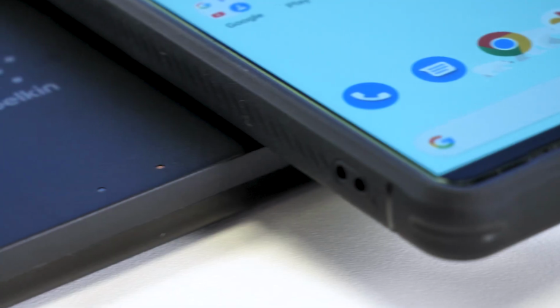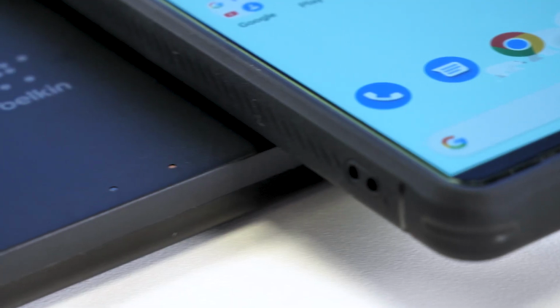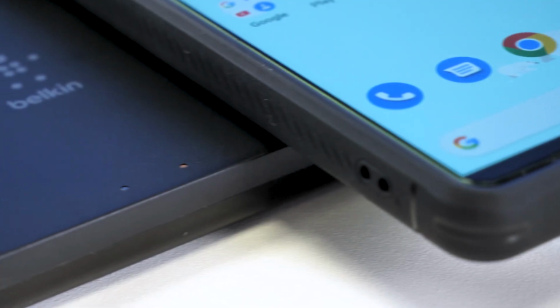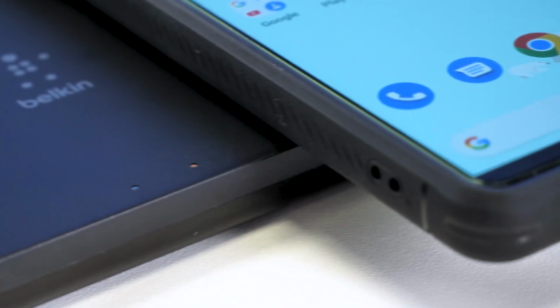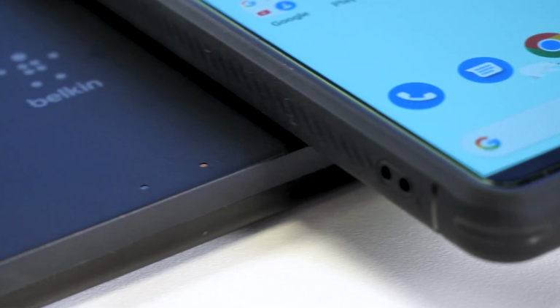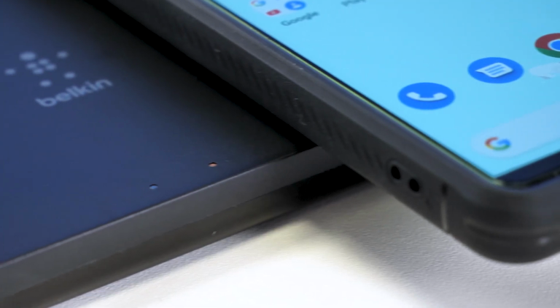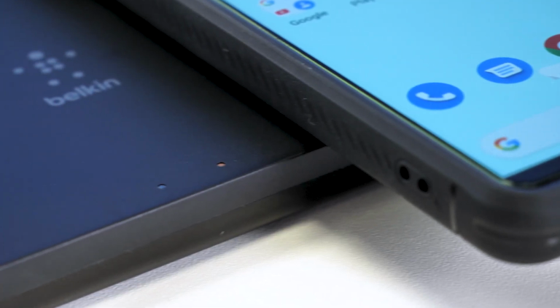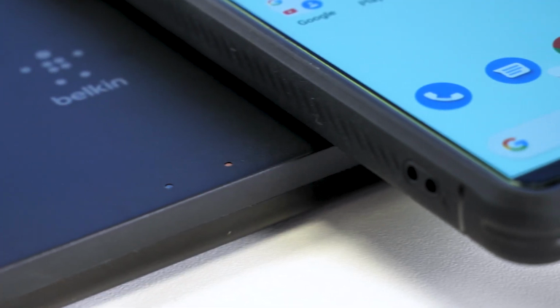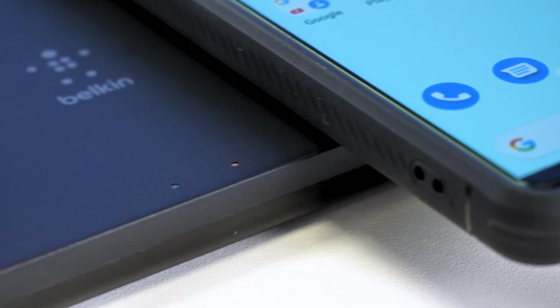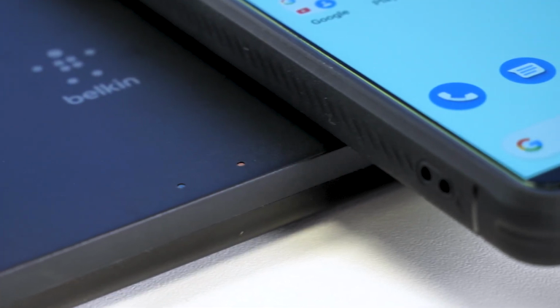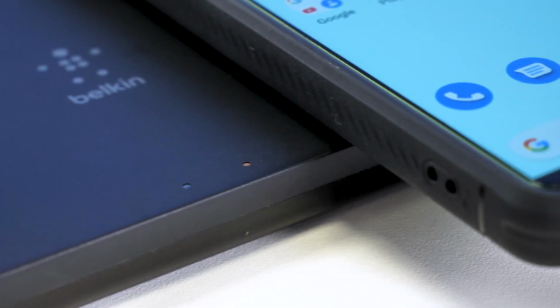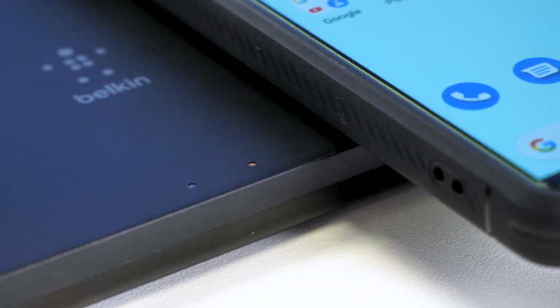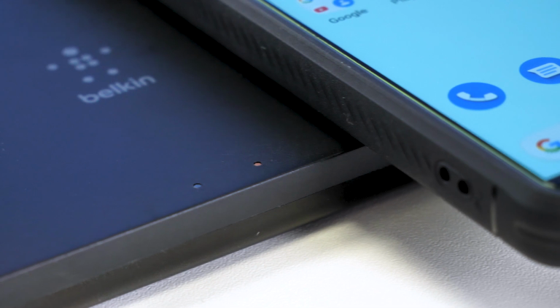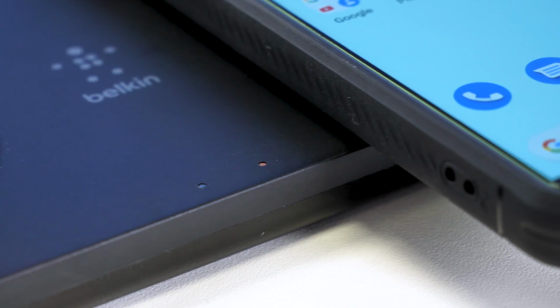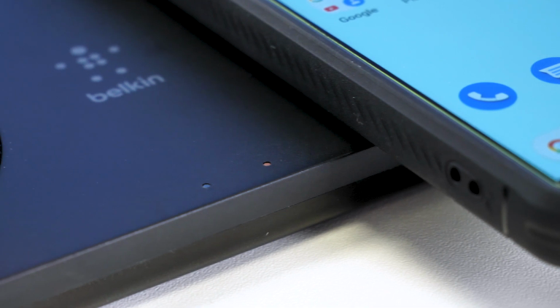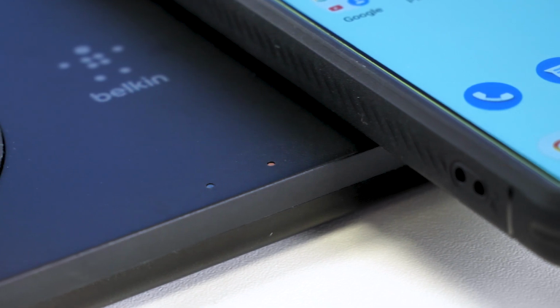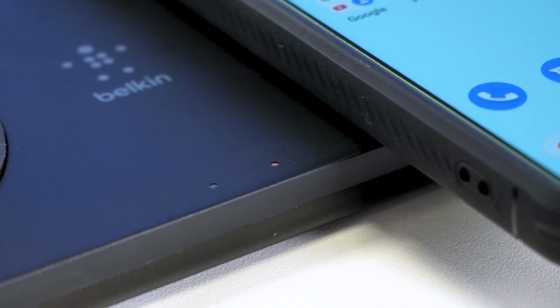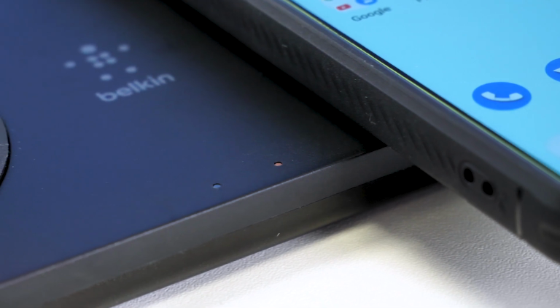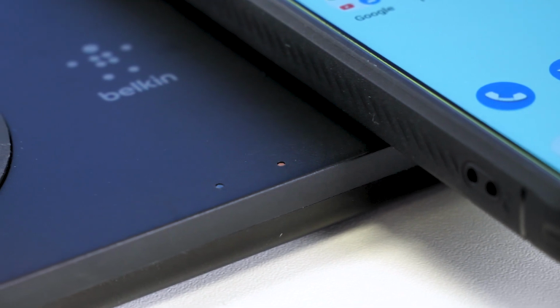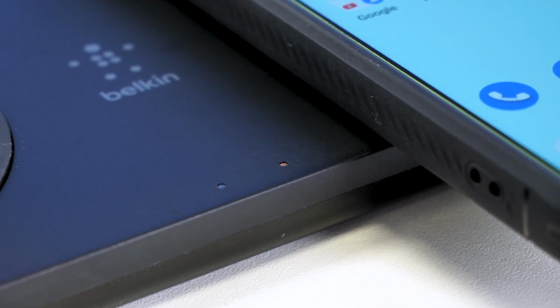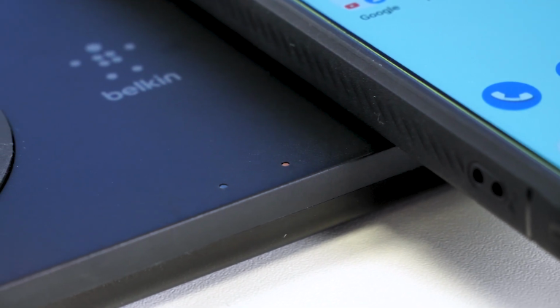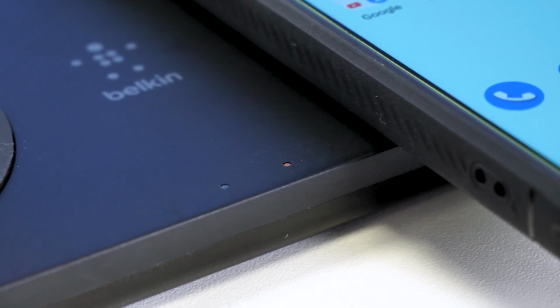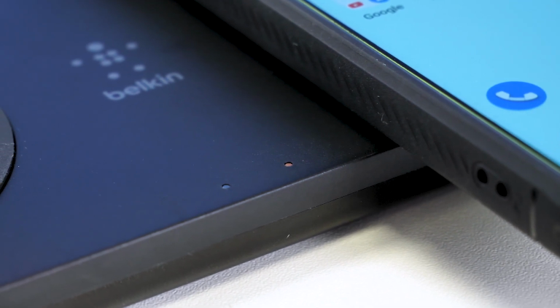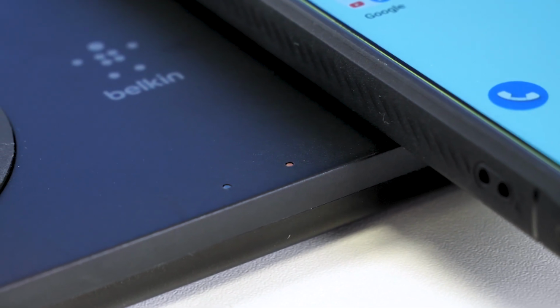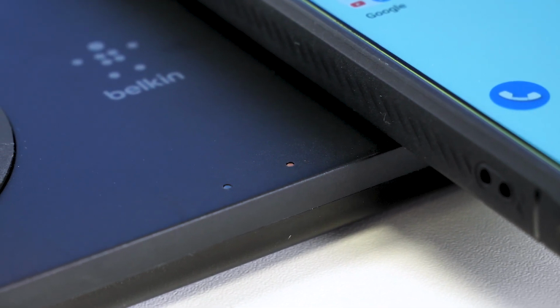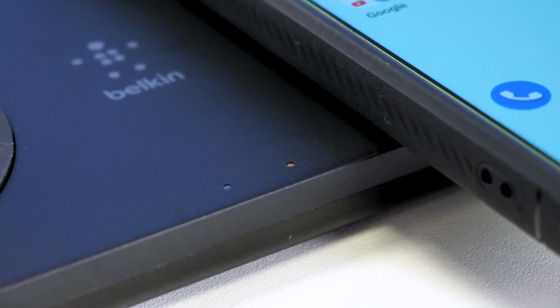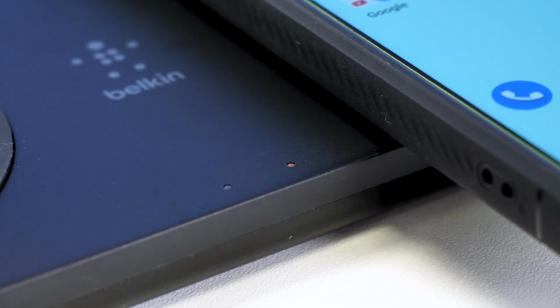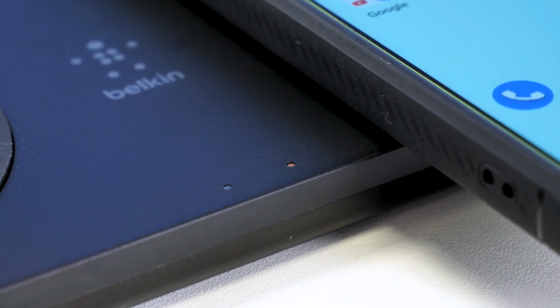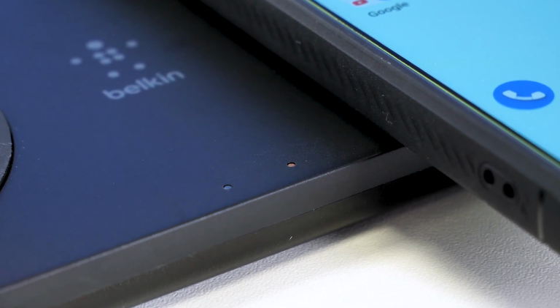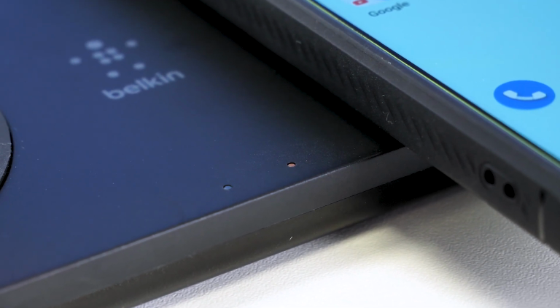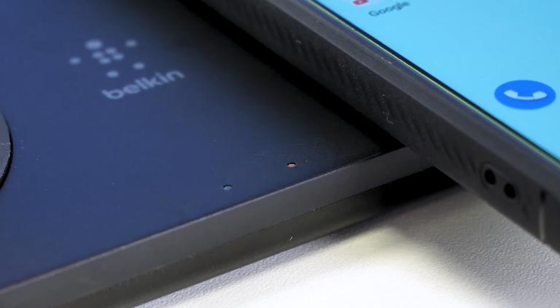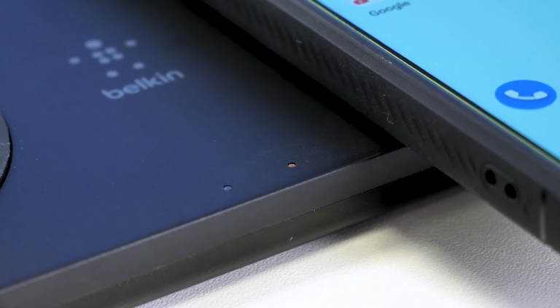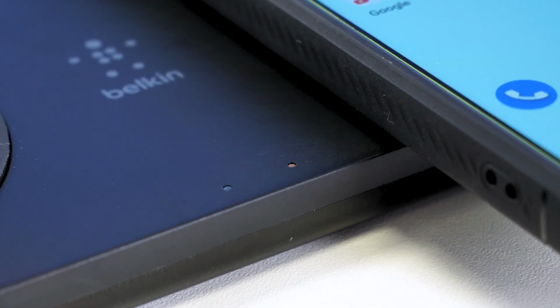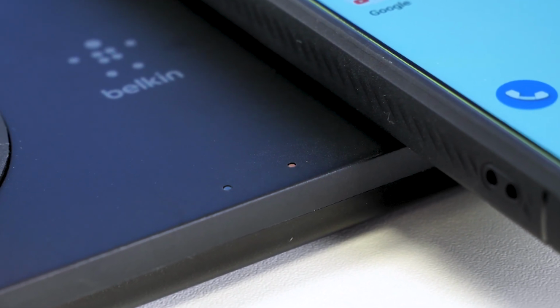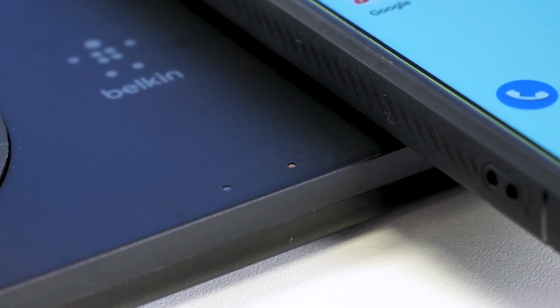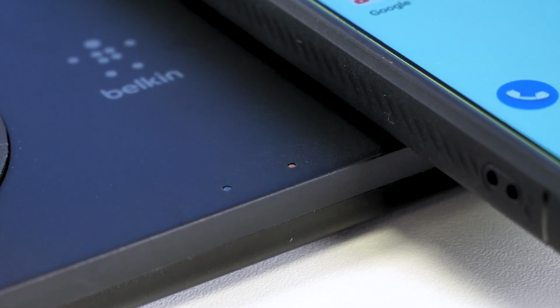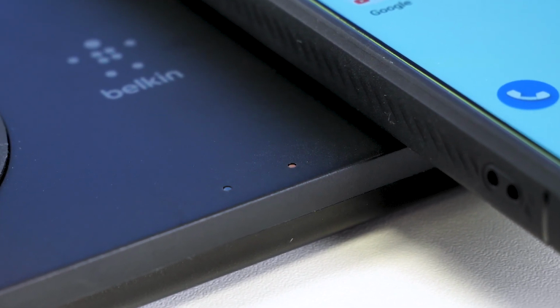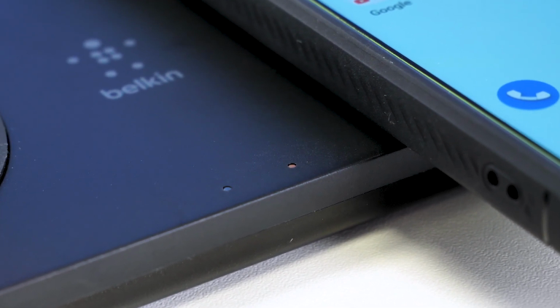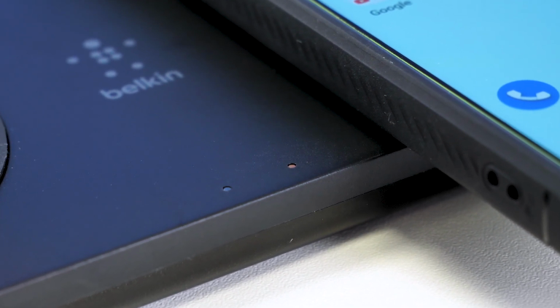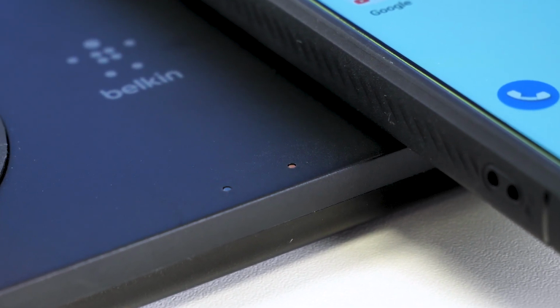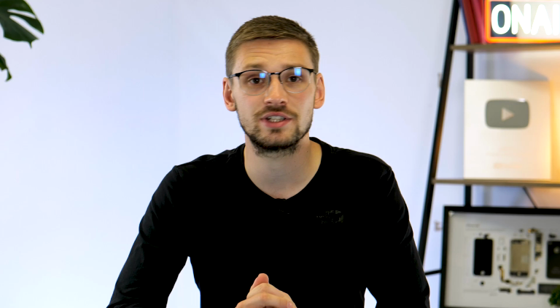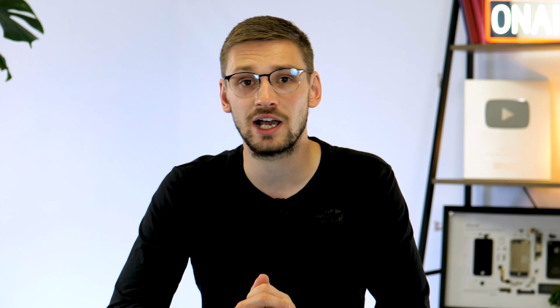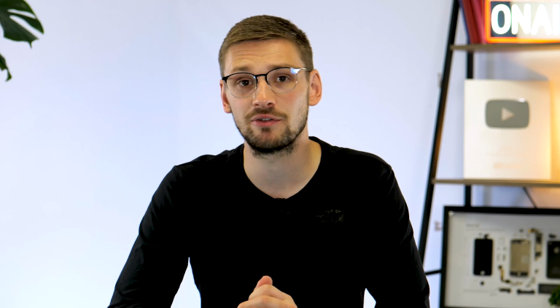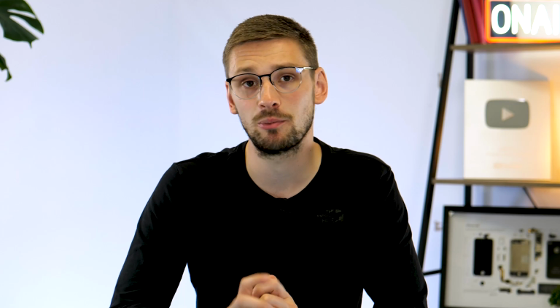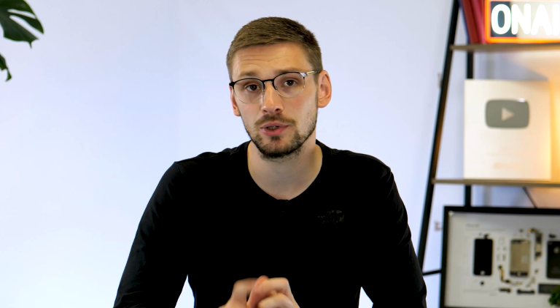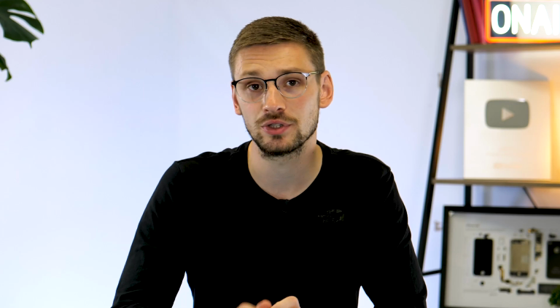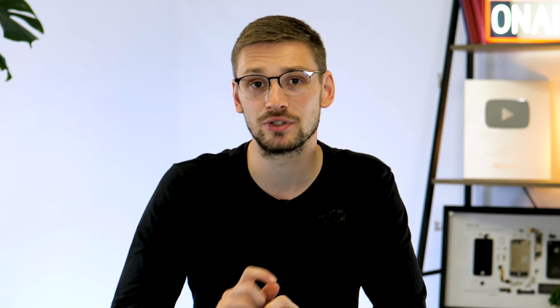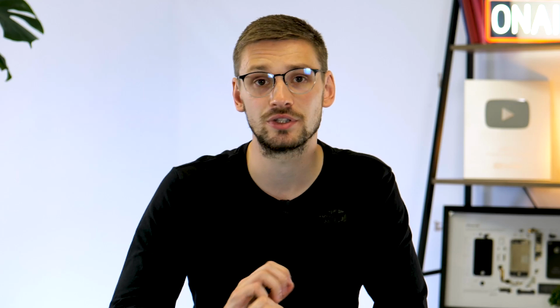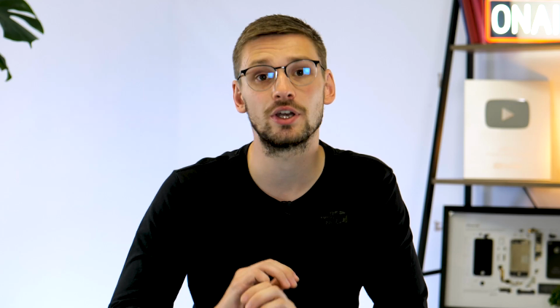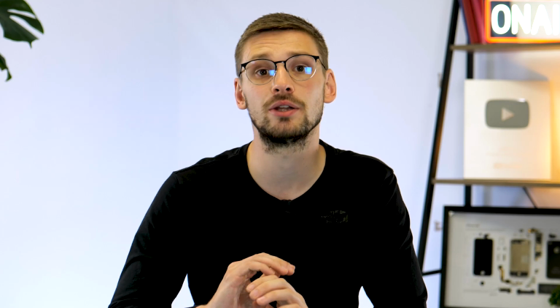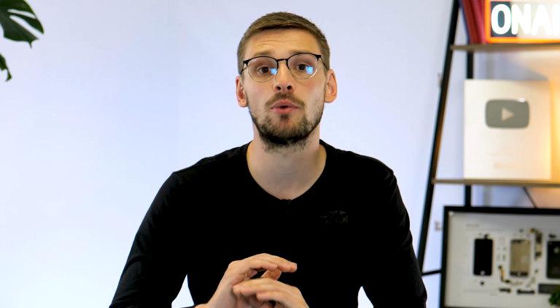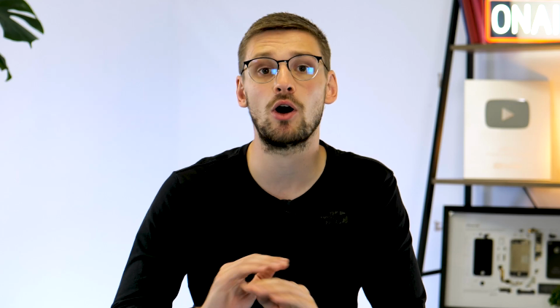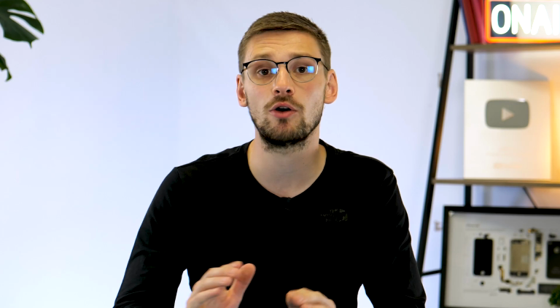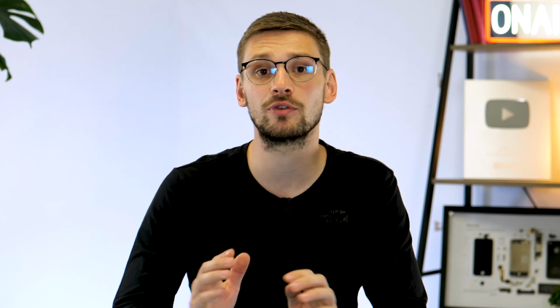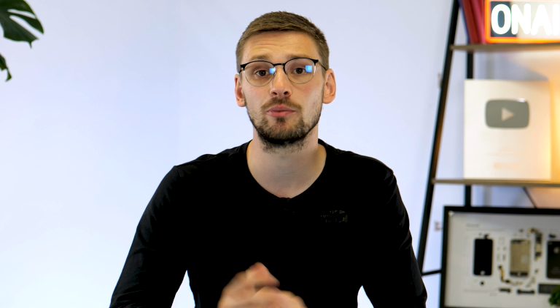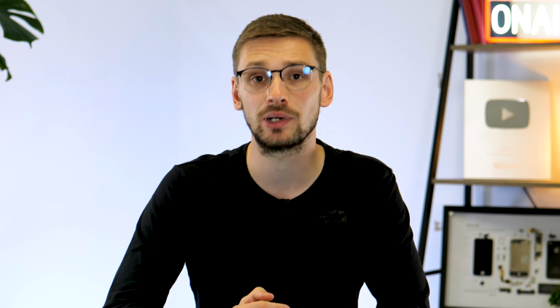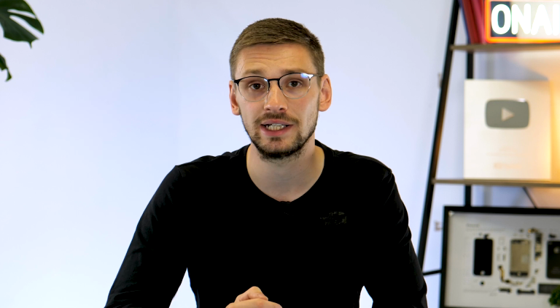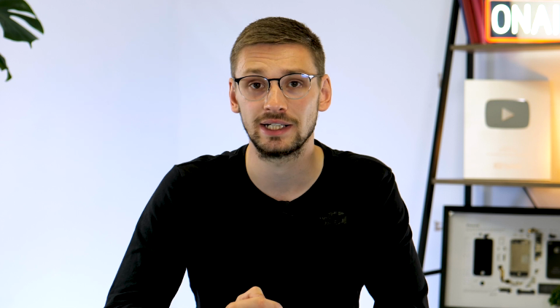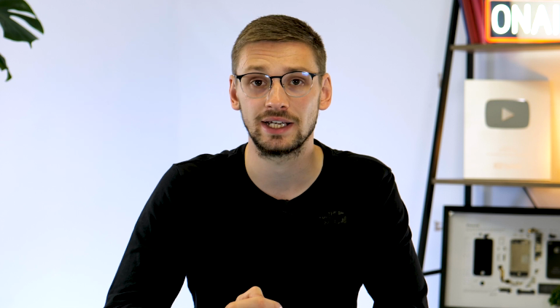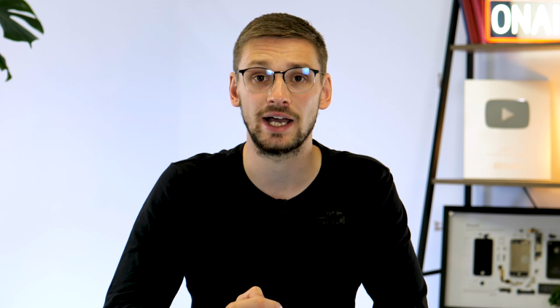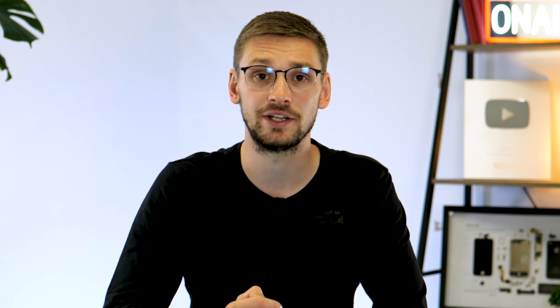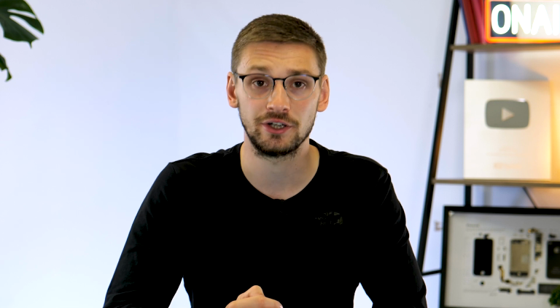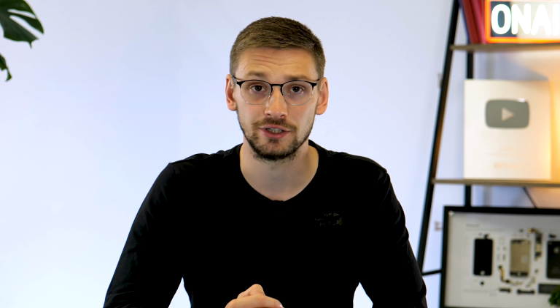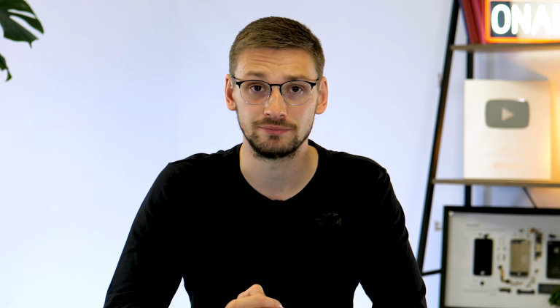It has a couple of small LEDs to show you that it's charging your device on each side. They're bright but not to the point that it will disturb your sleep, although I would have liked a button to turn them off completely at night.